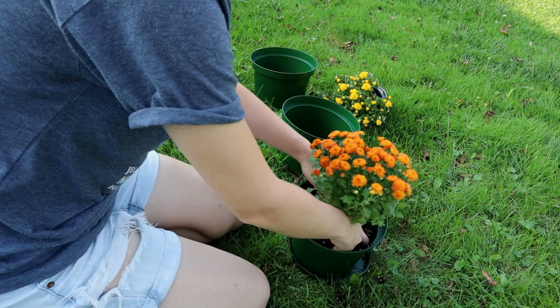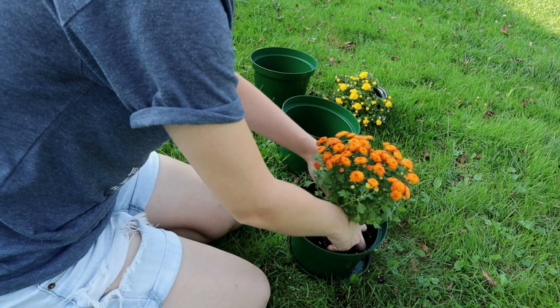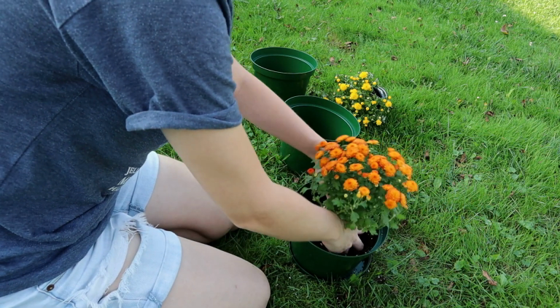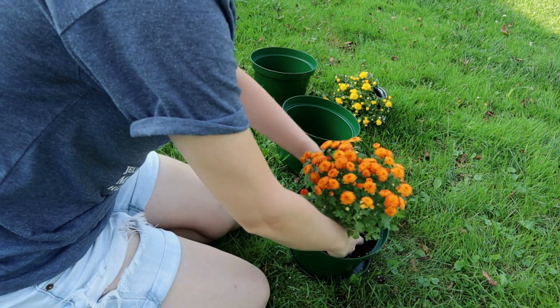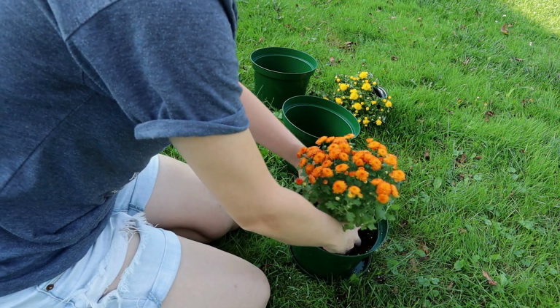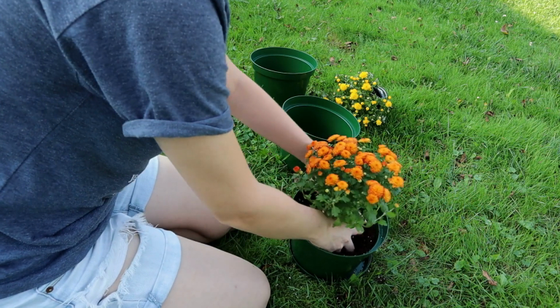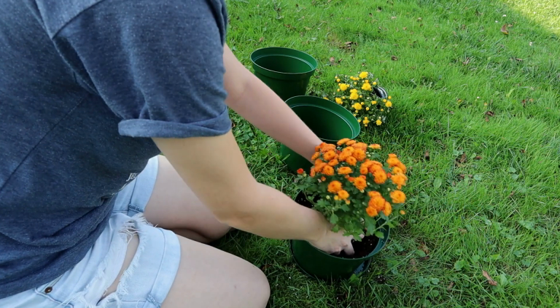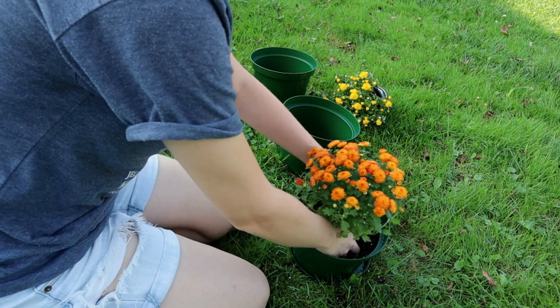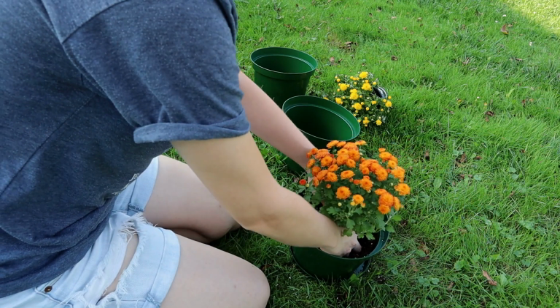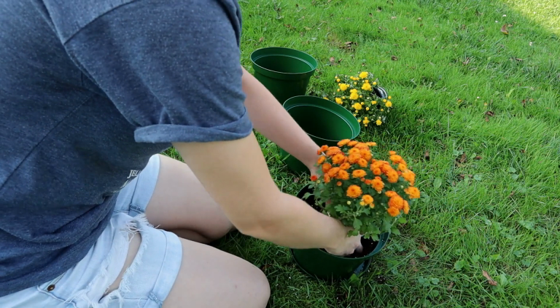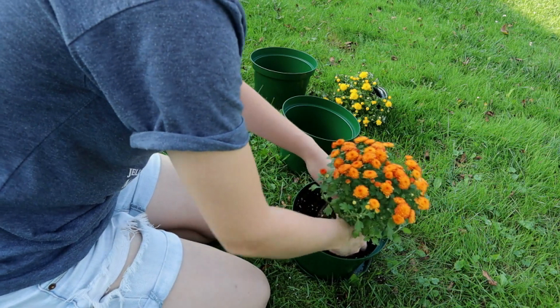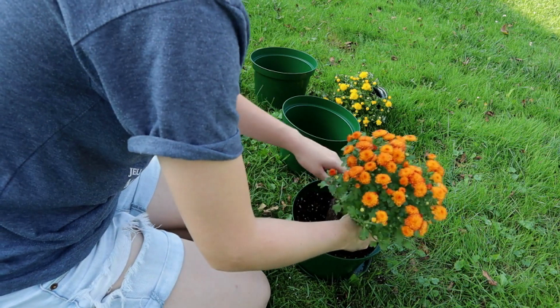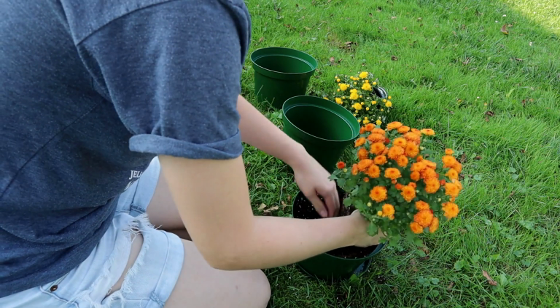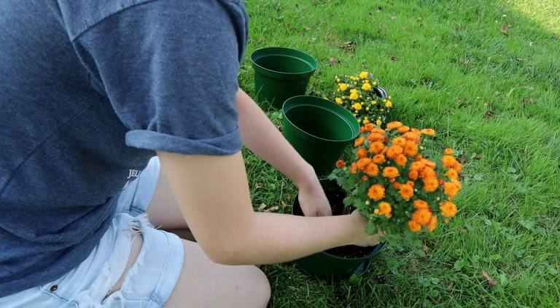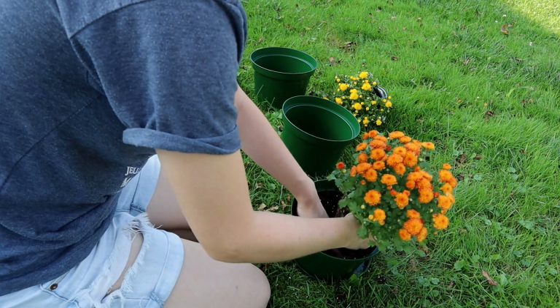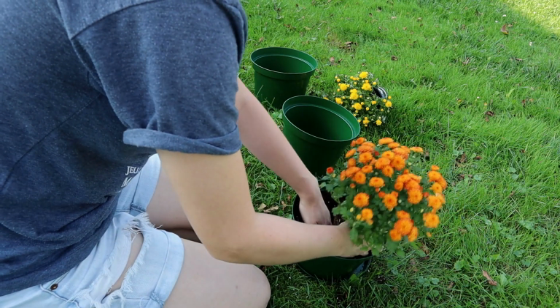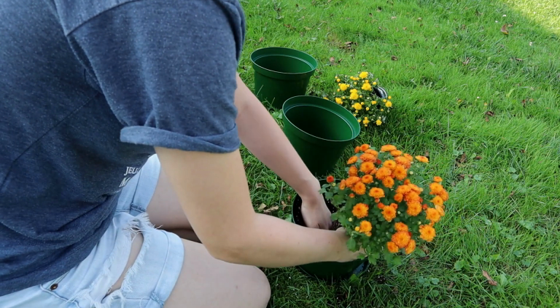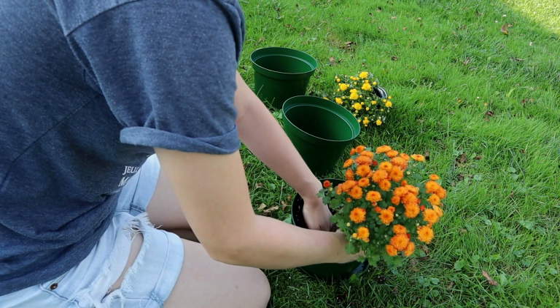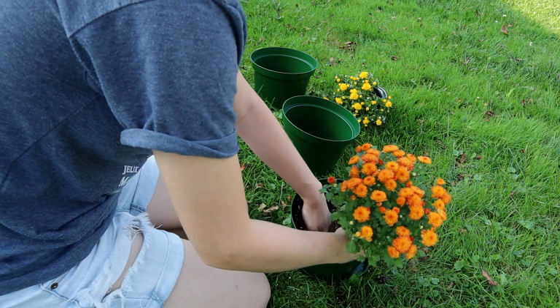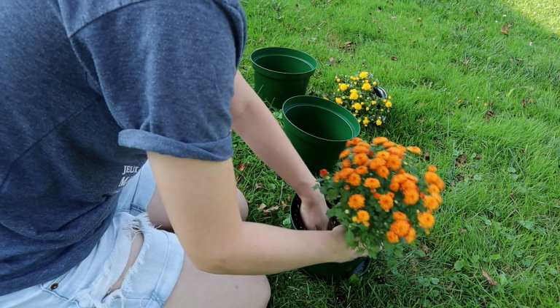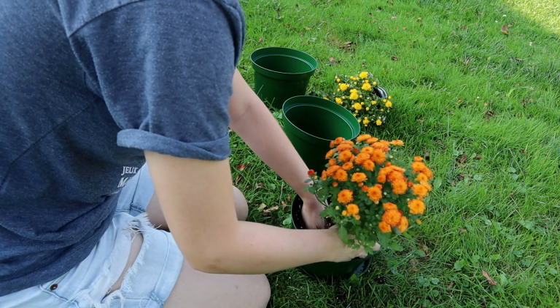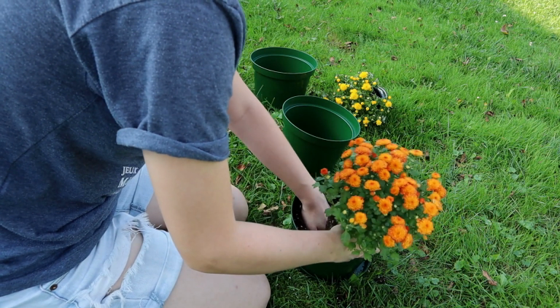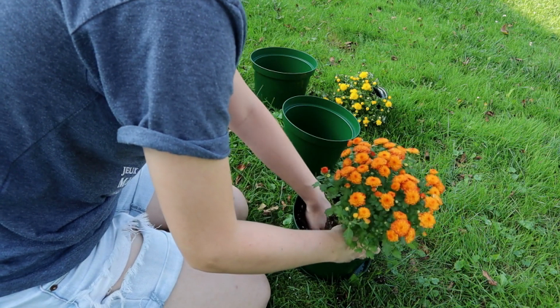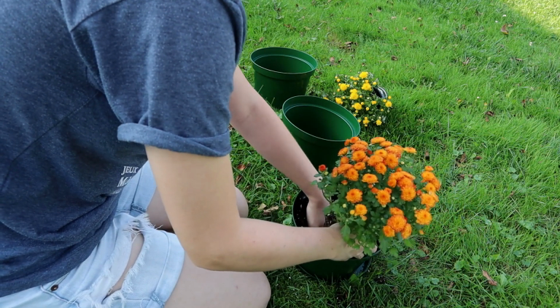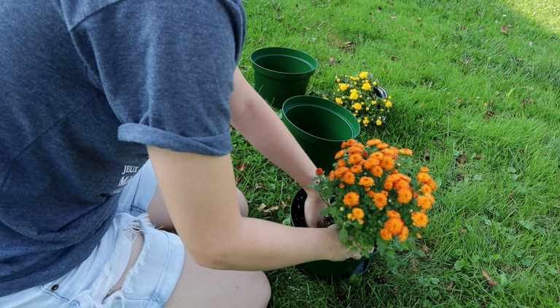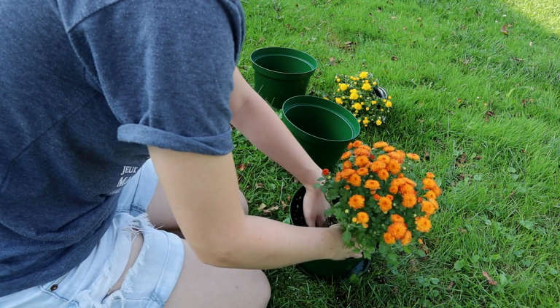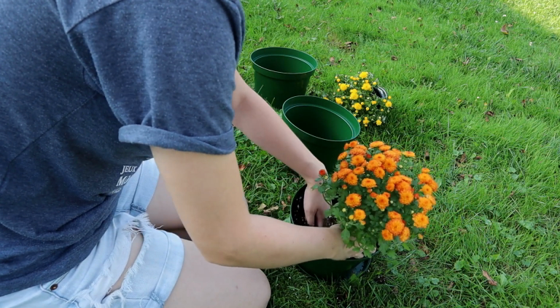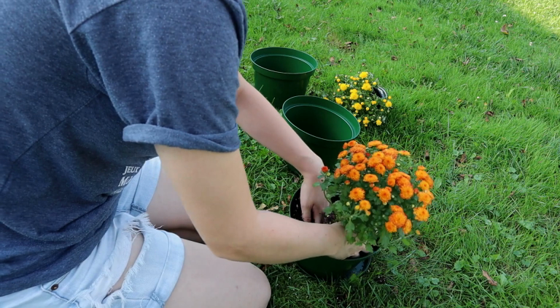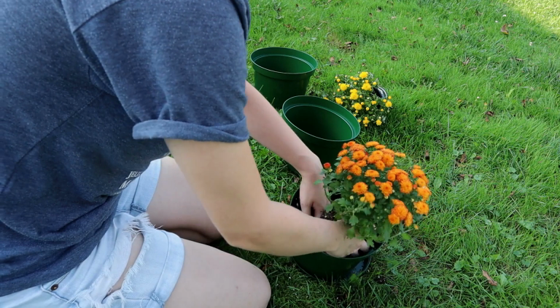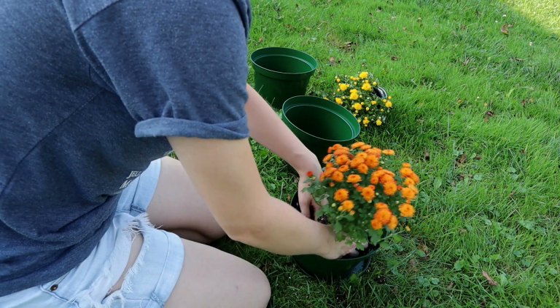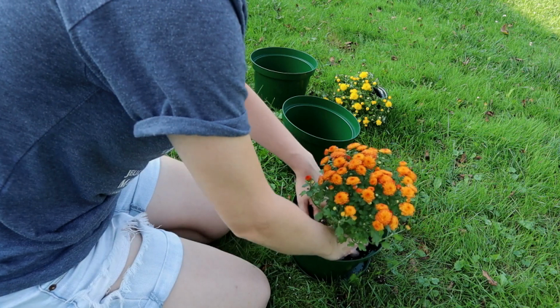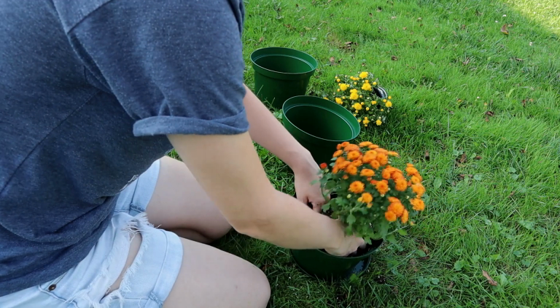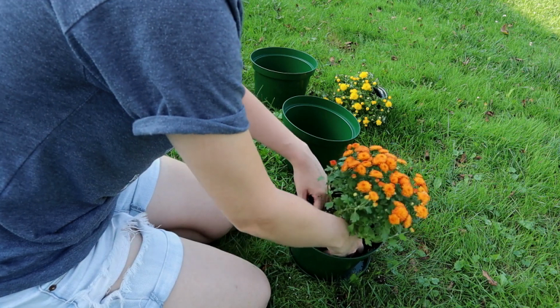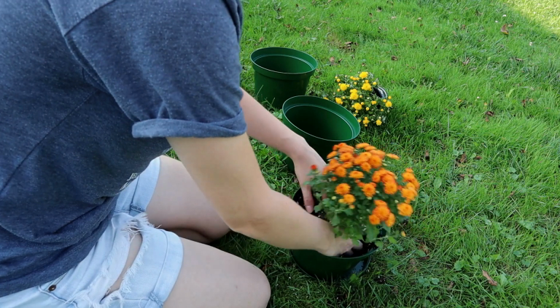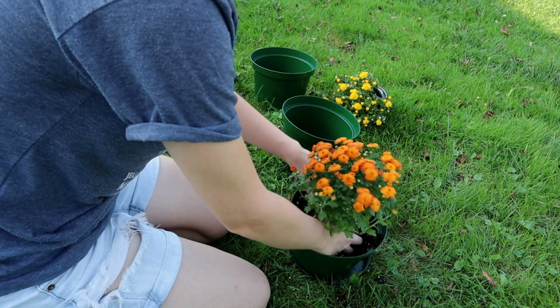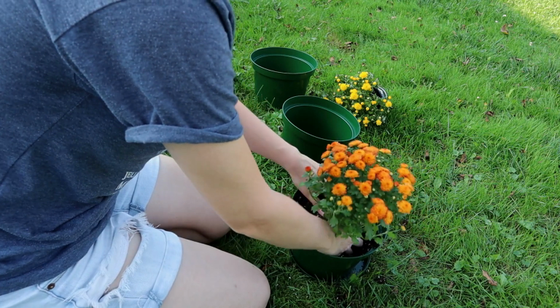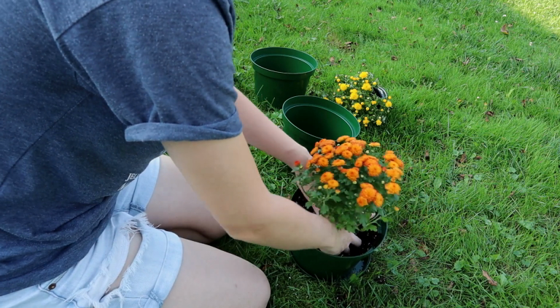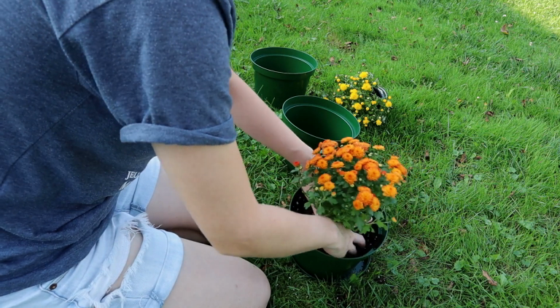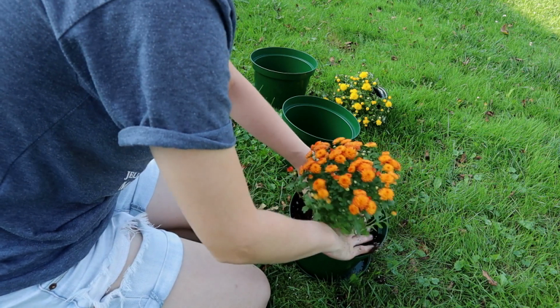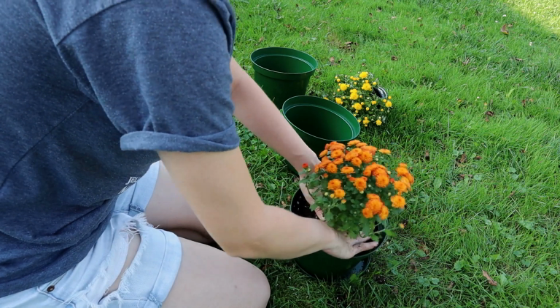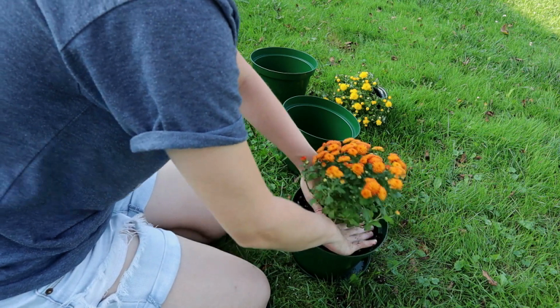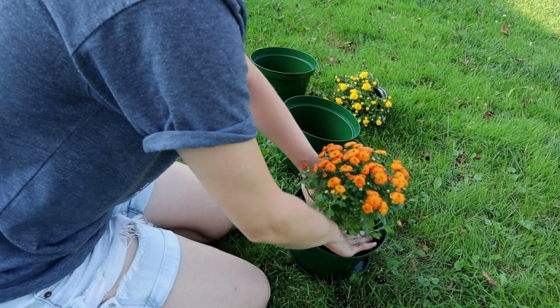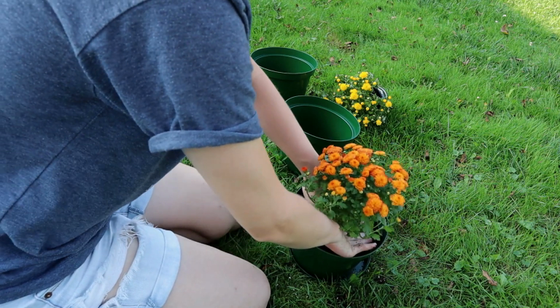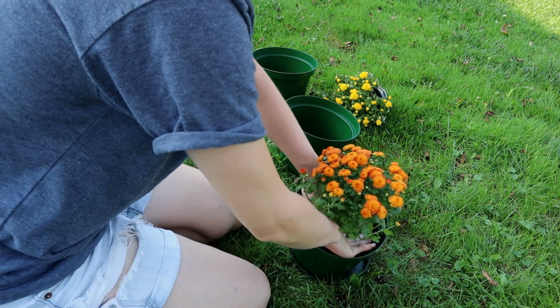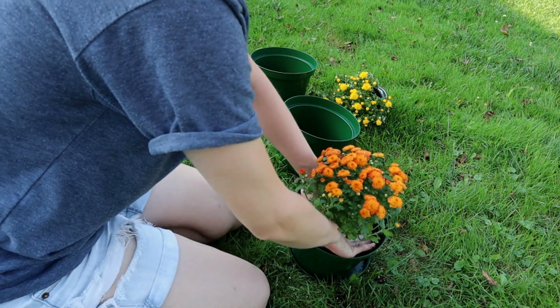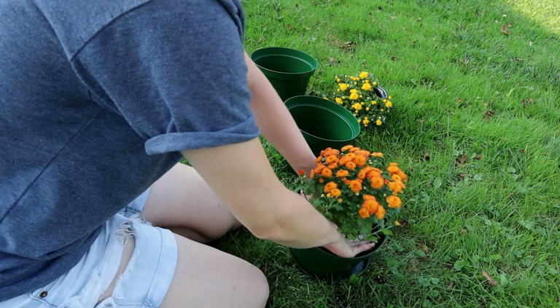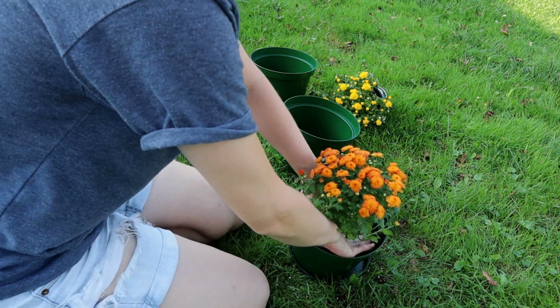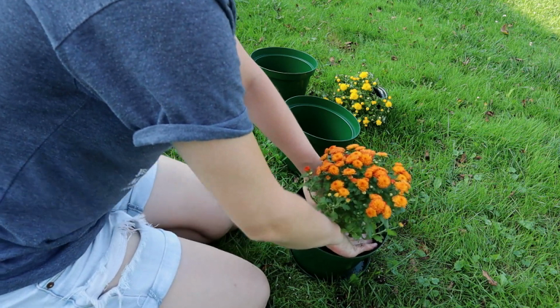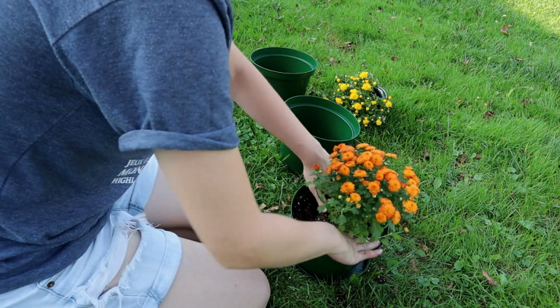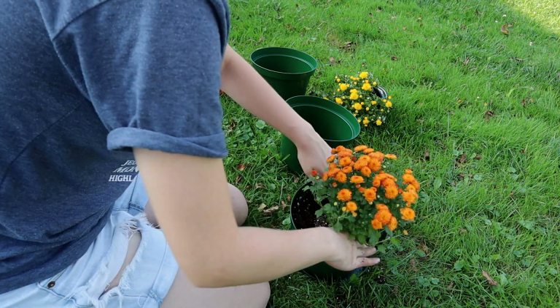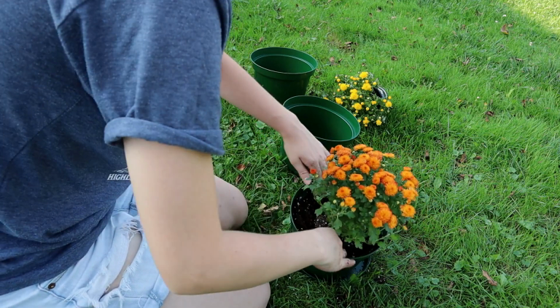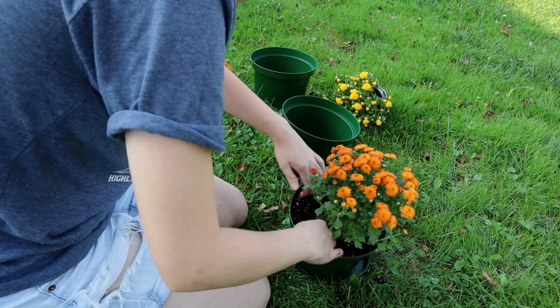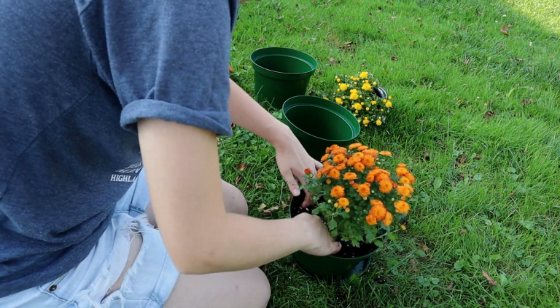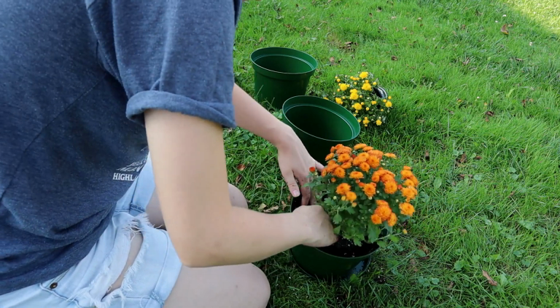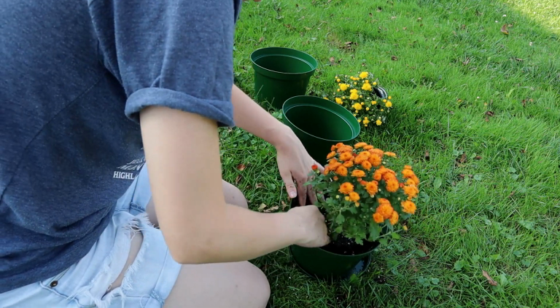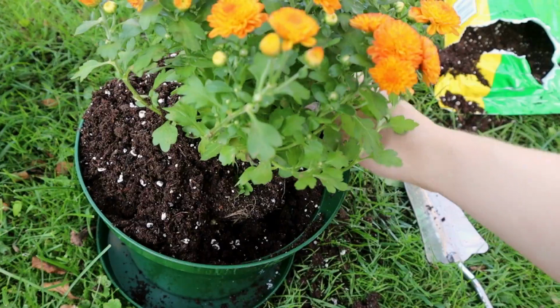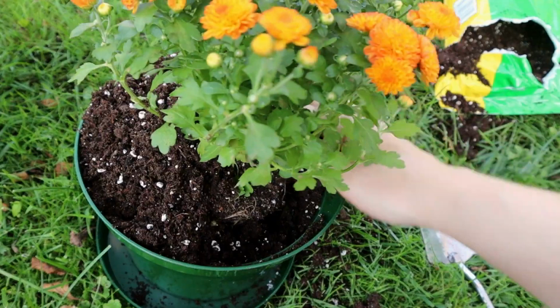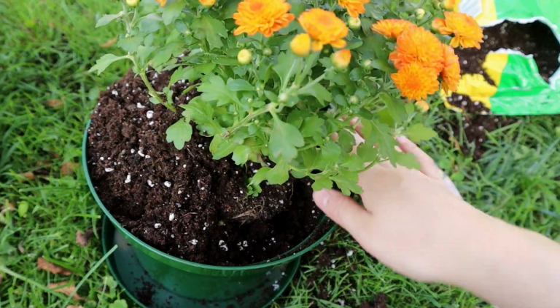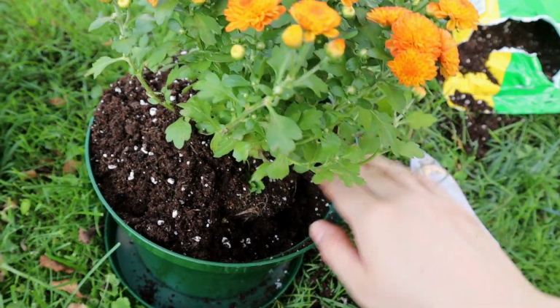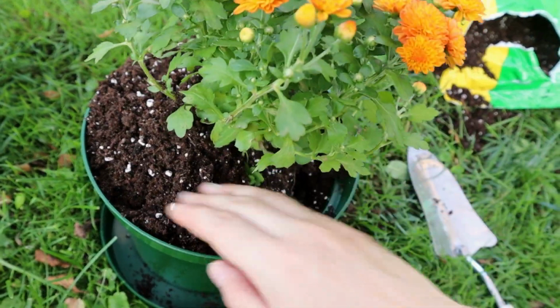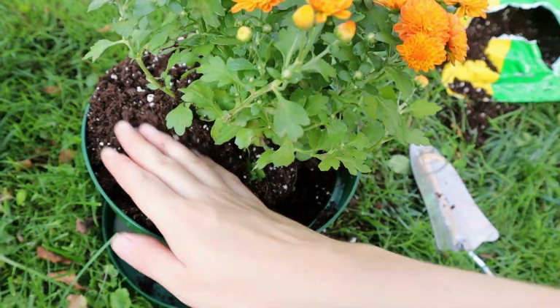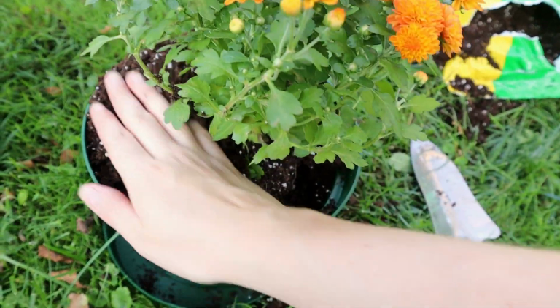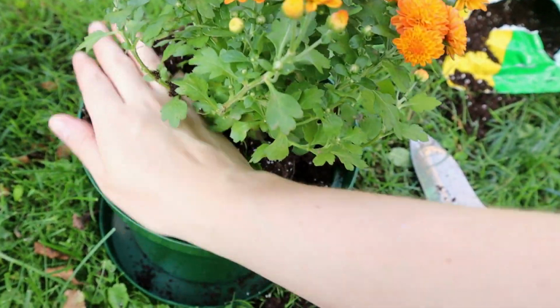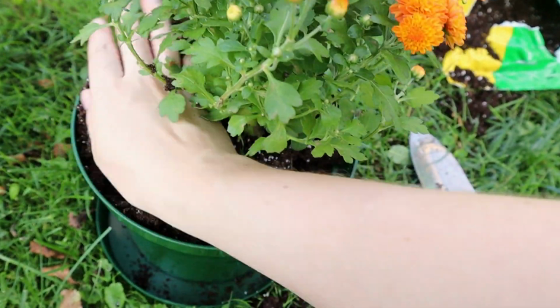What does your ordinary garden witchcraft practice look like? I'd love to hear. Let me know in the comments below.